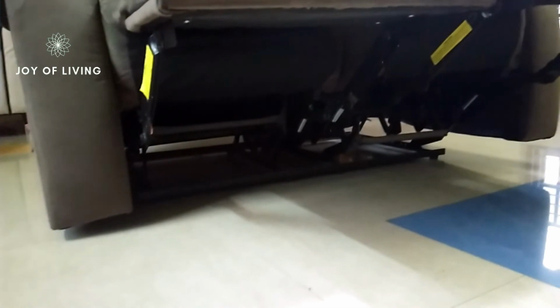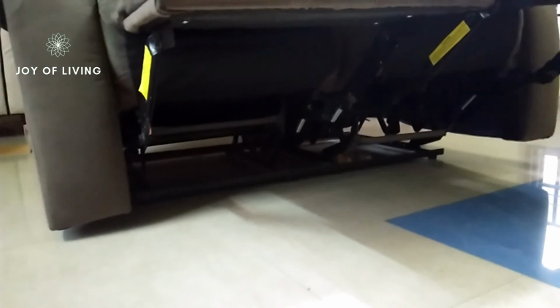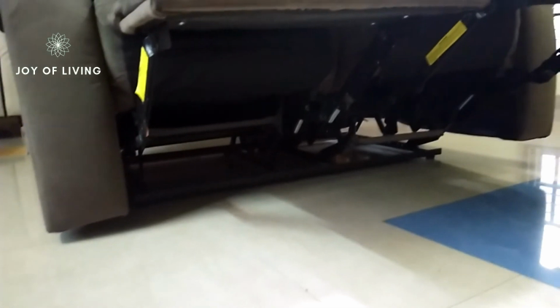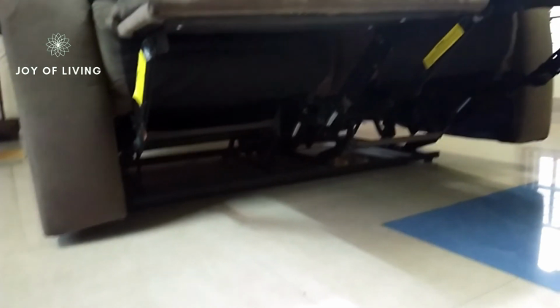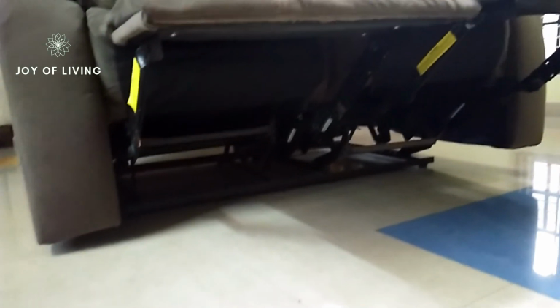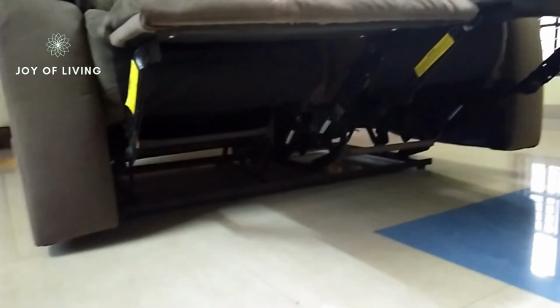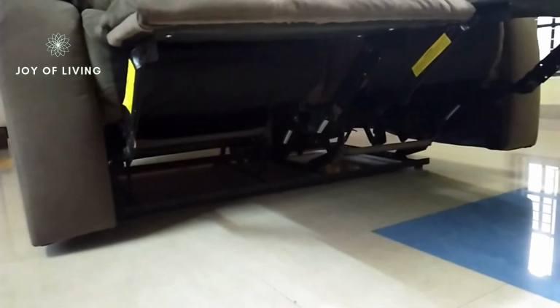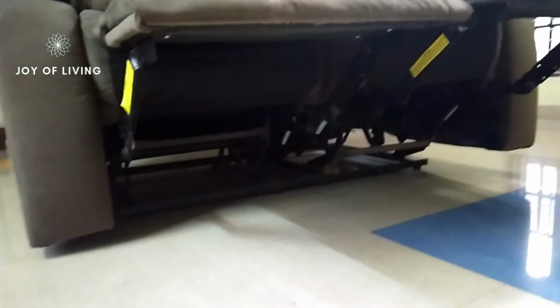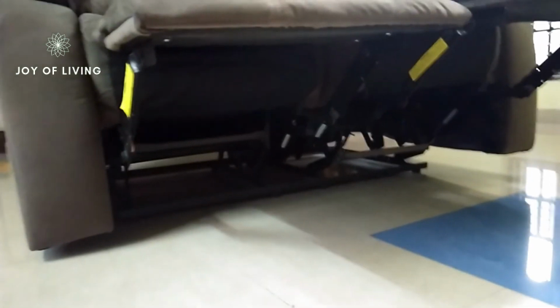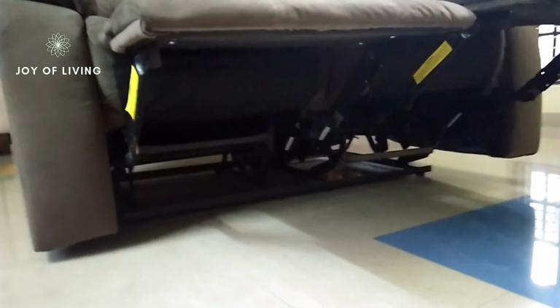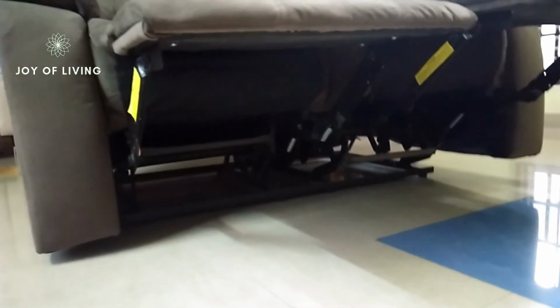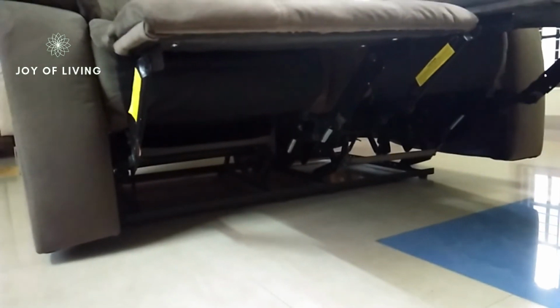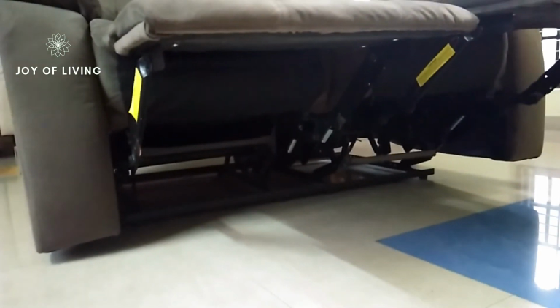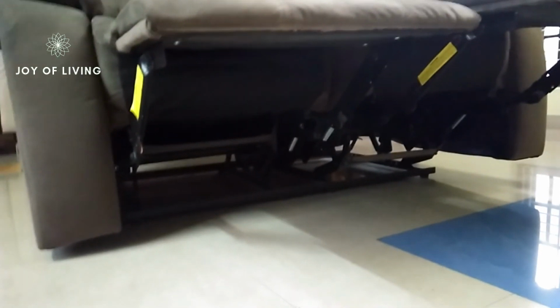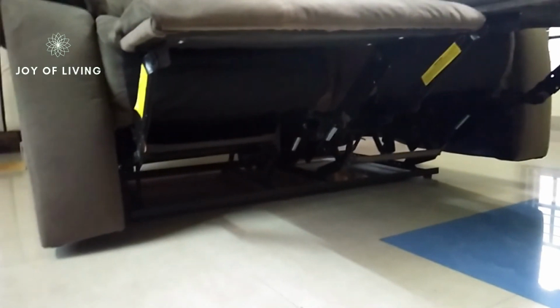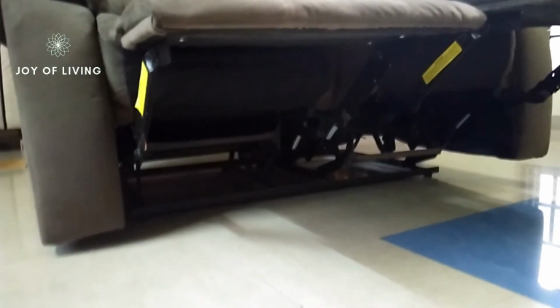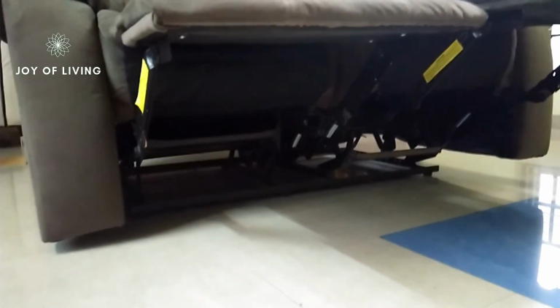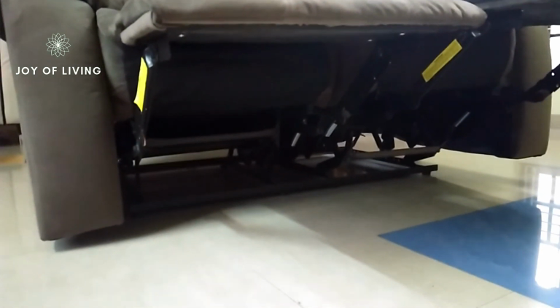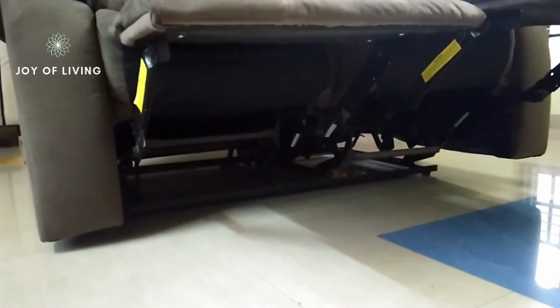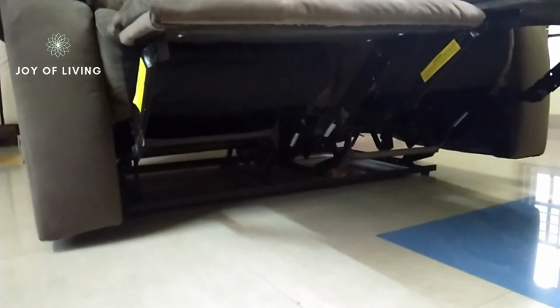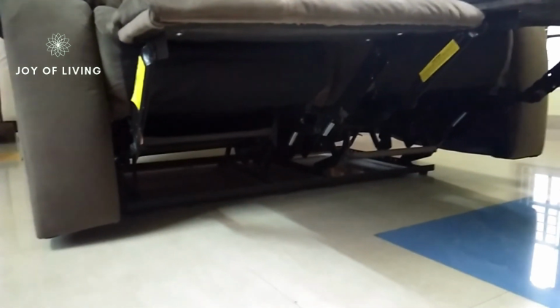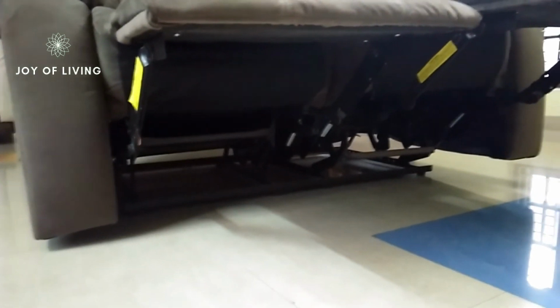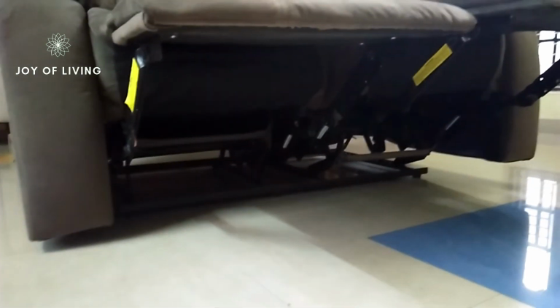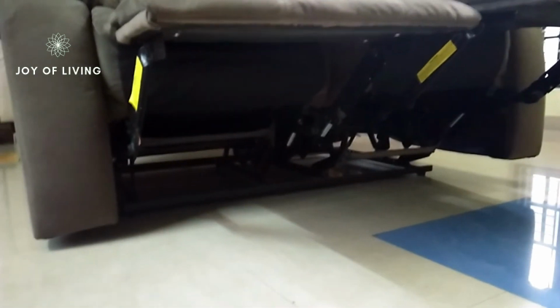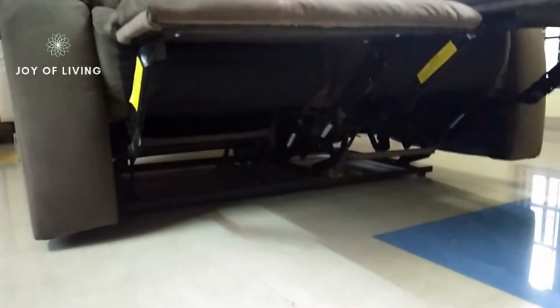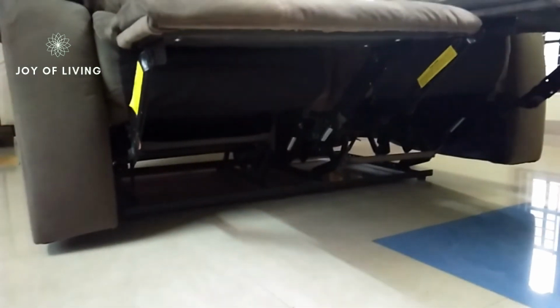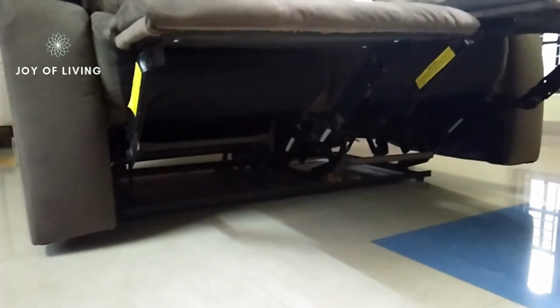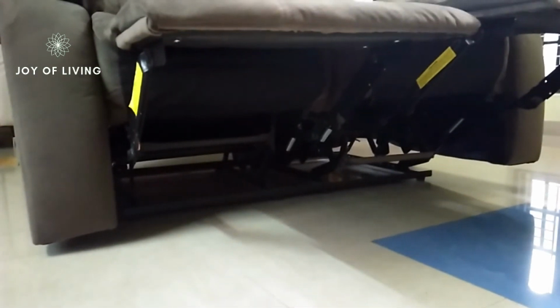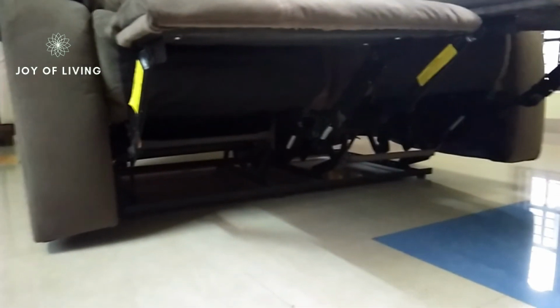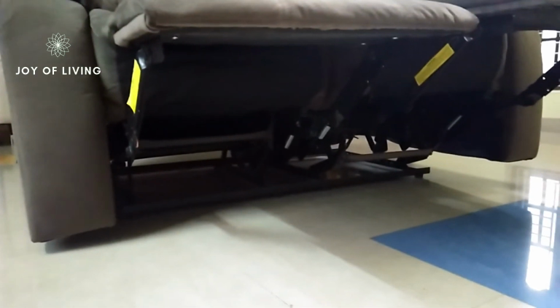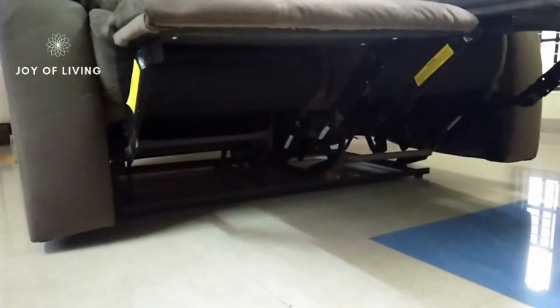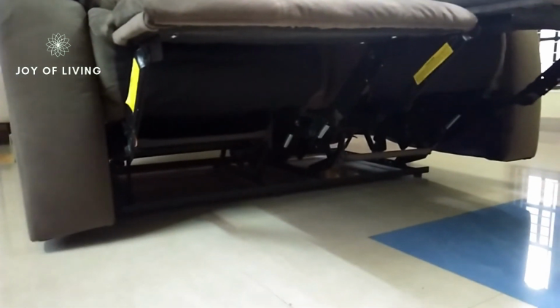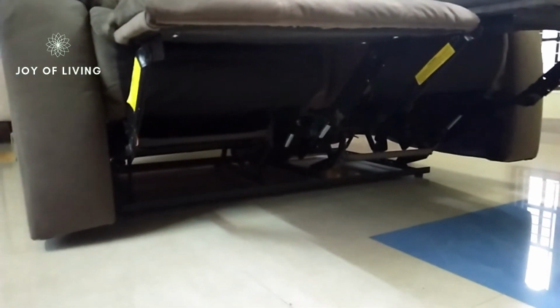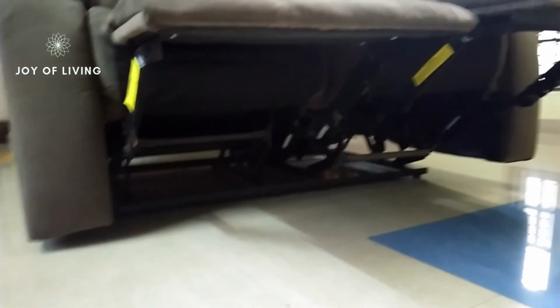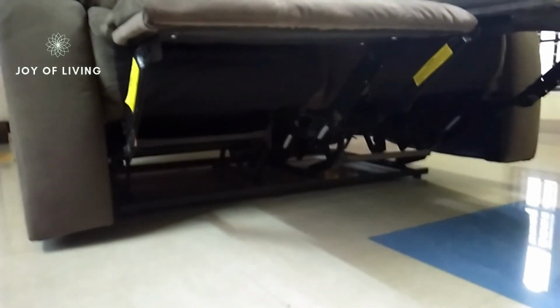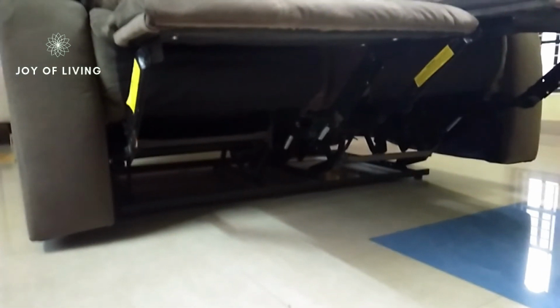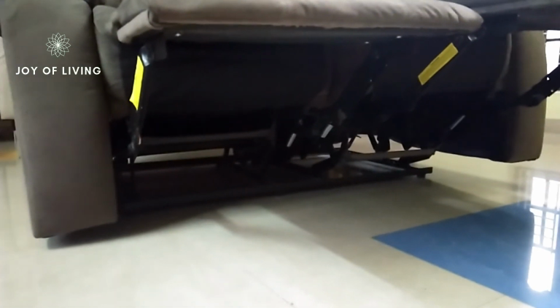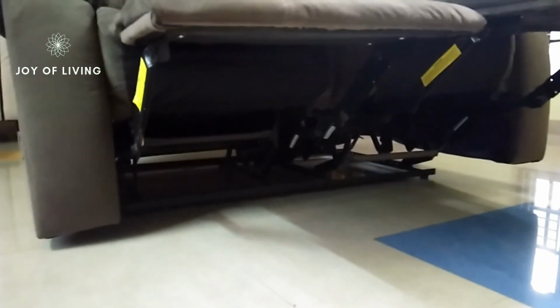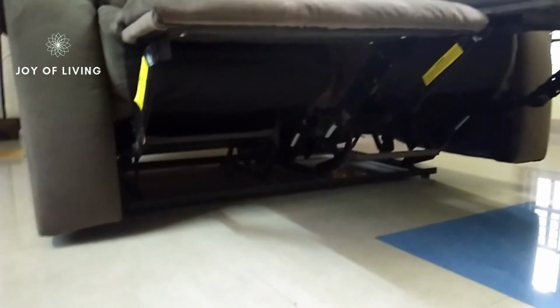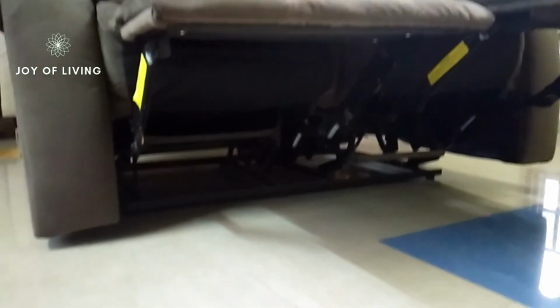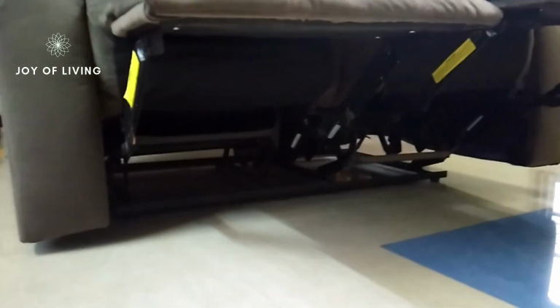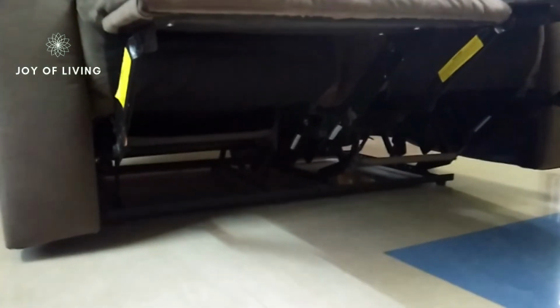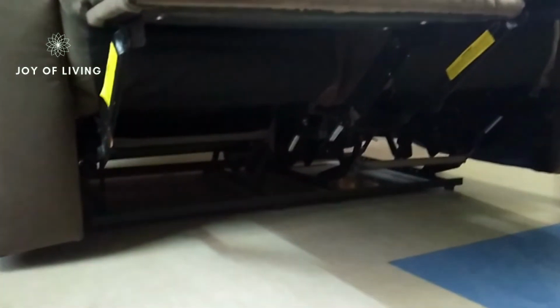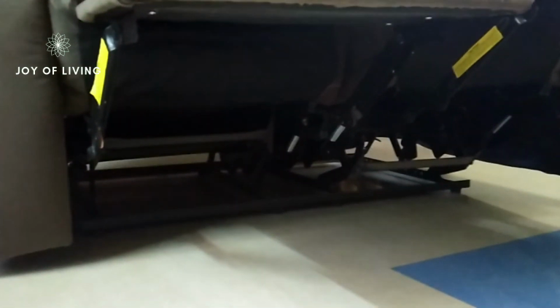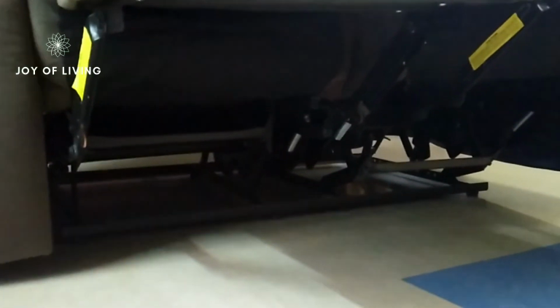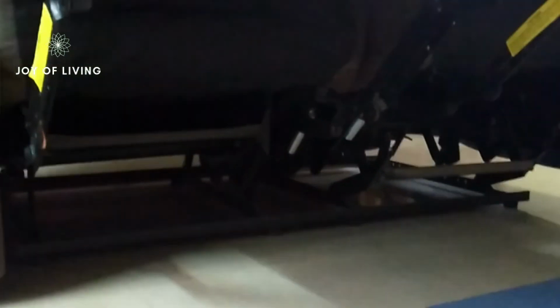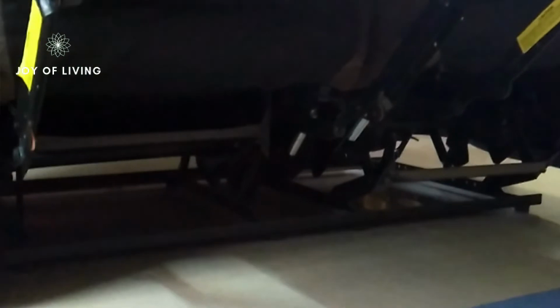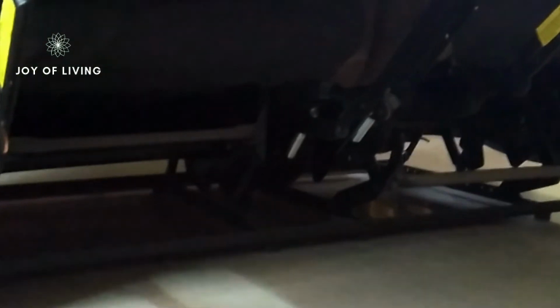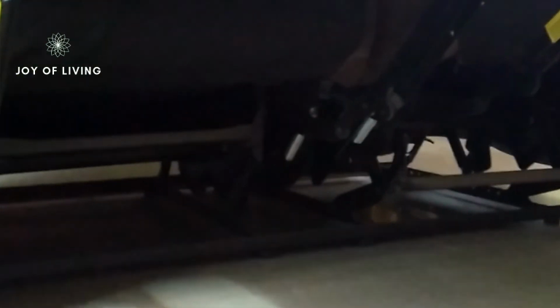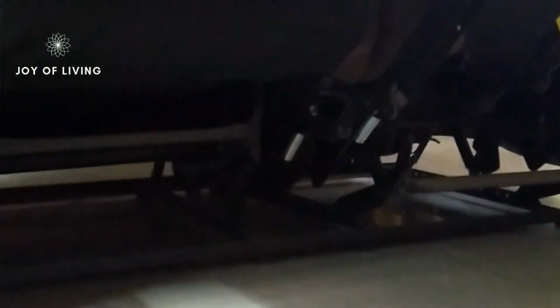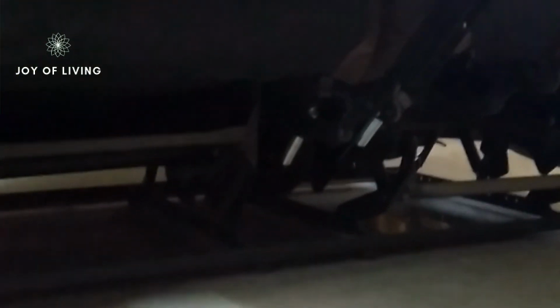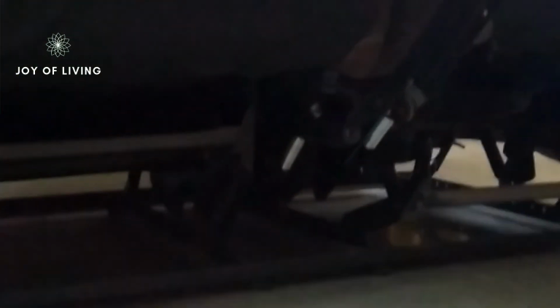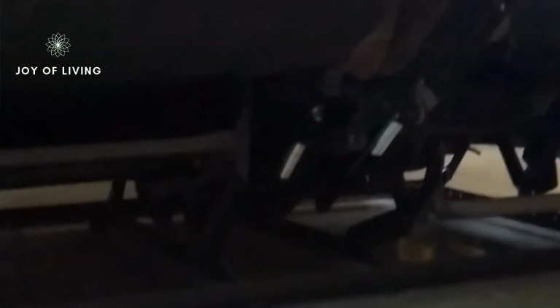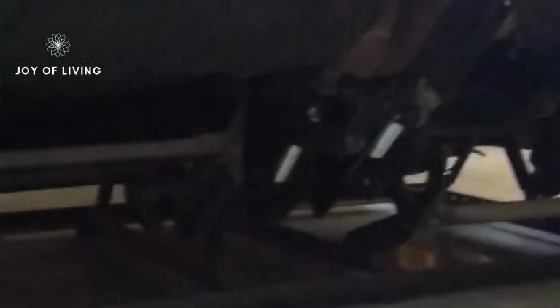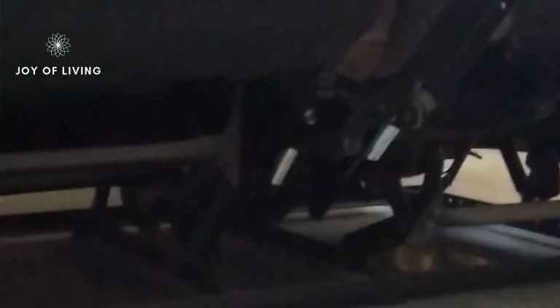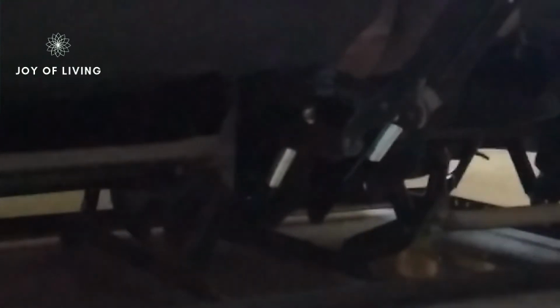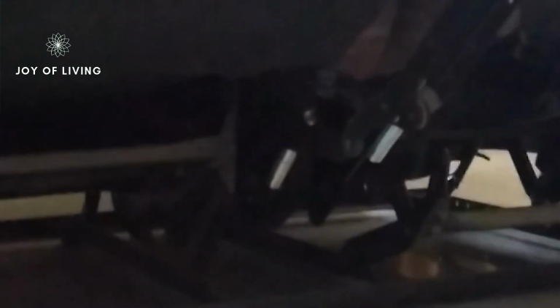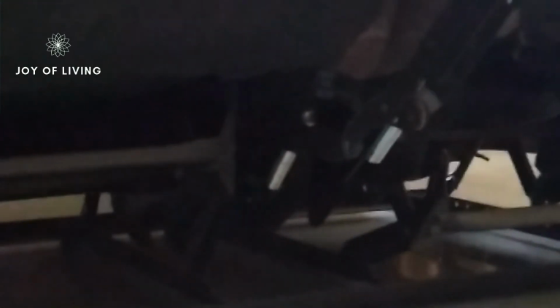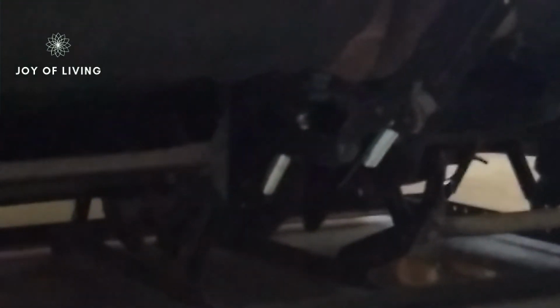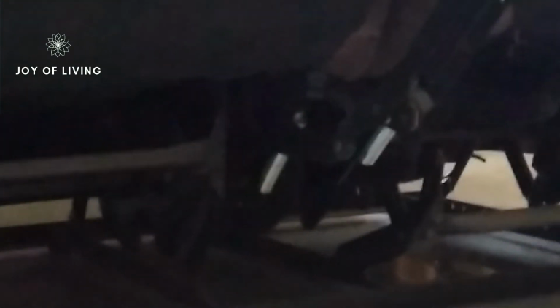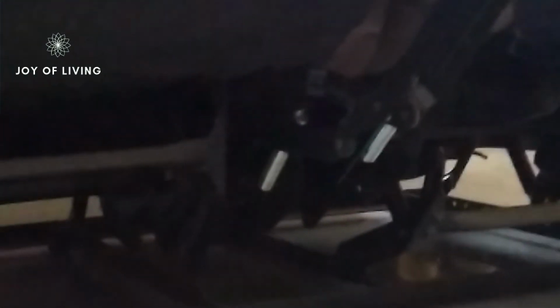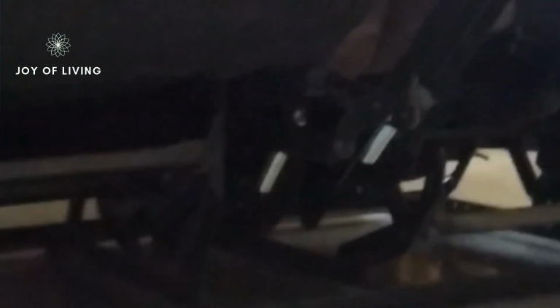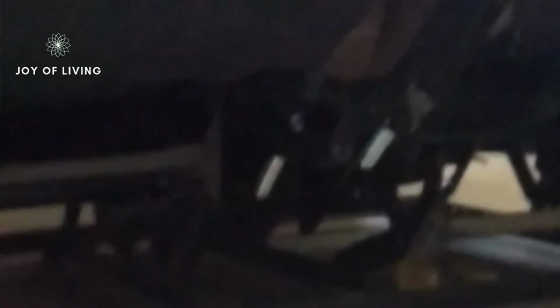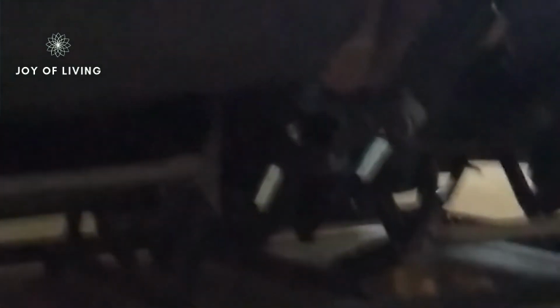The legs are made of fiber and the recliner has a German recliner mechanism. The pocket spring gives extra comfort.